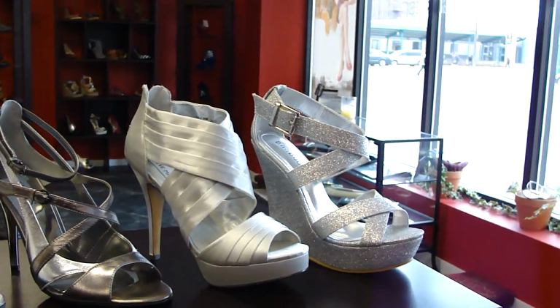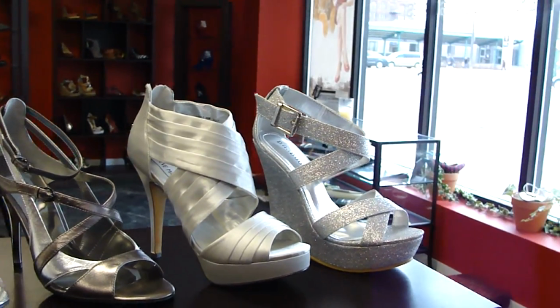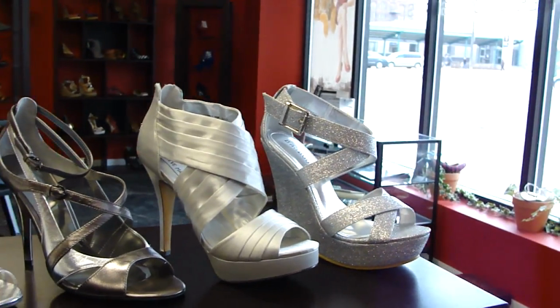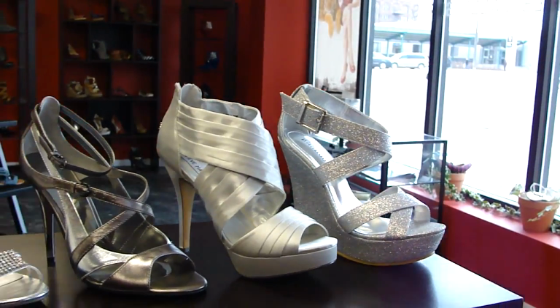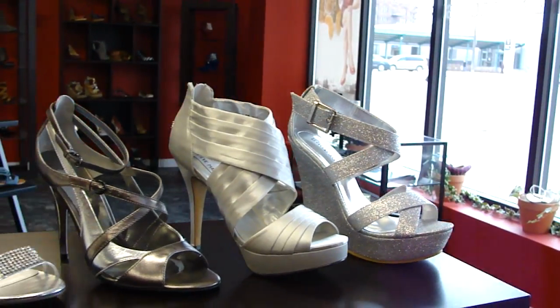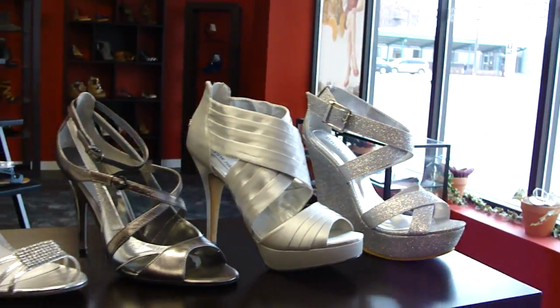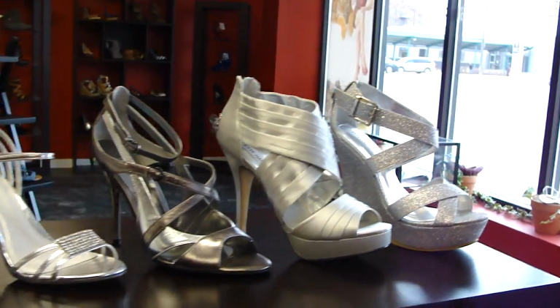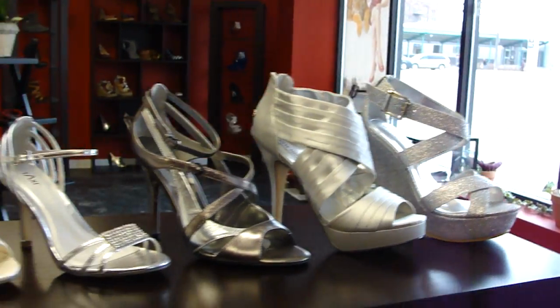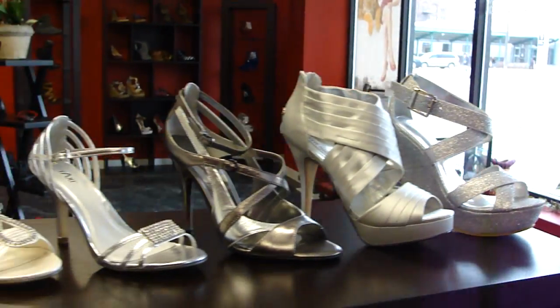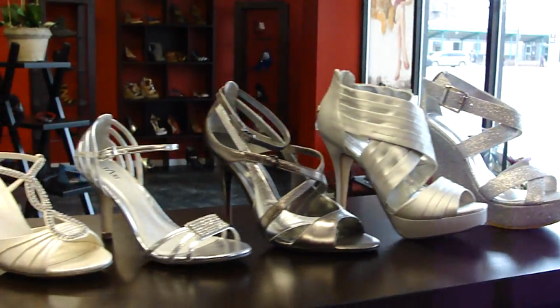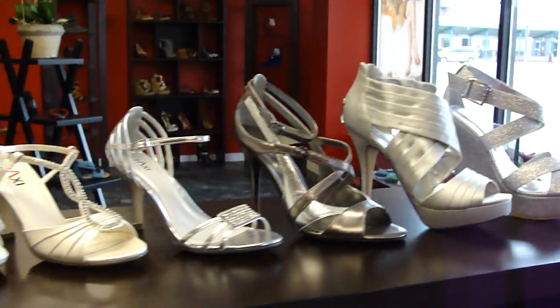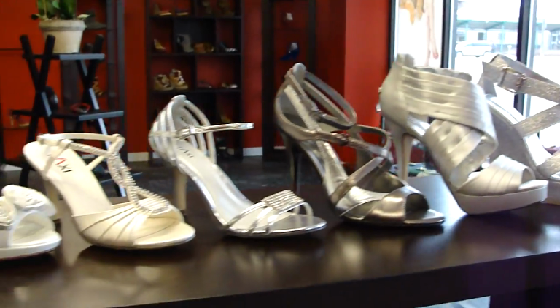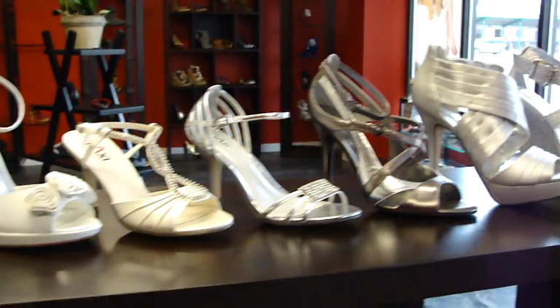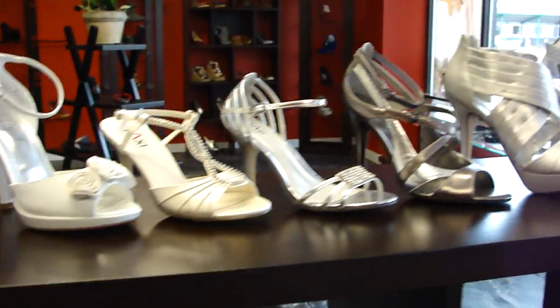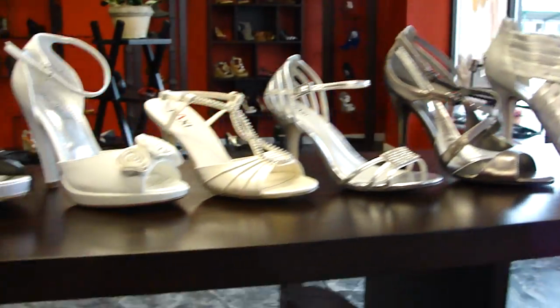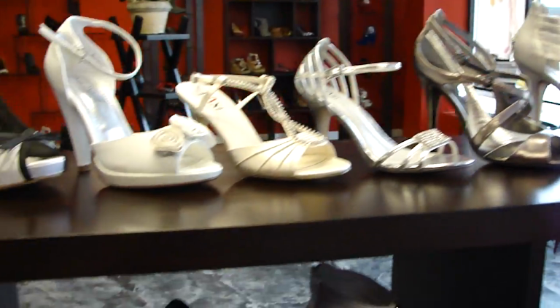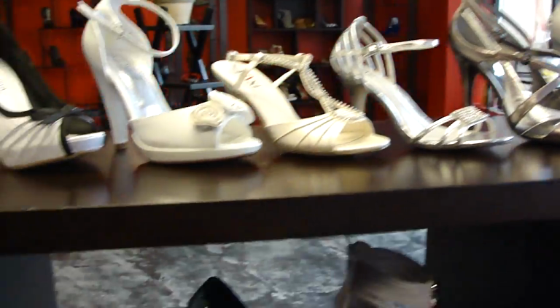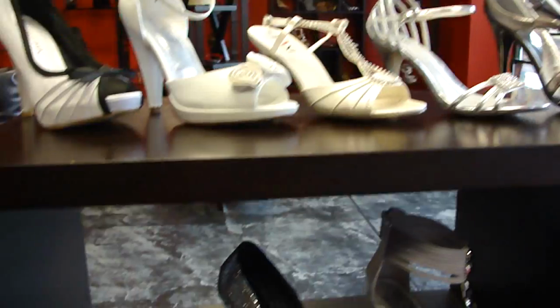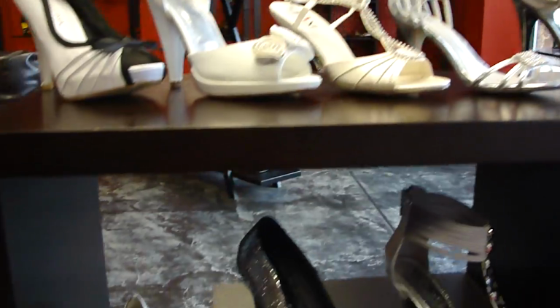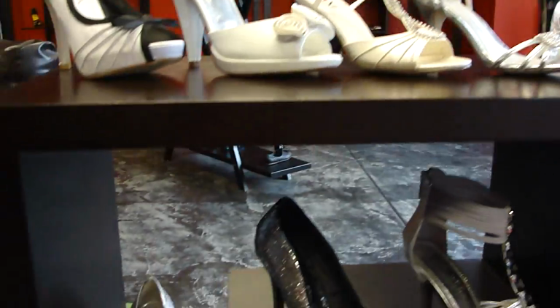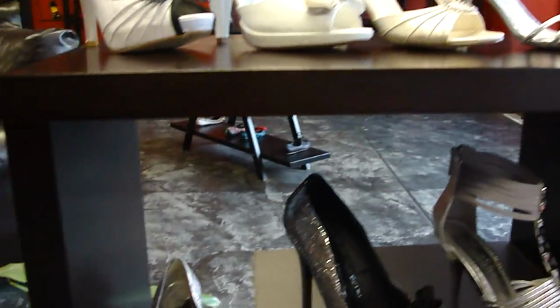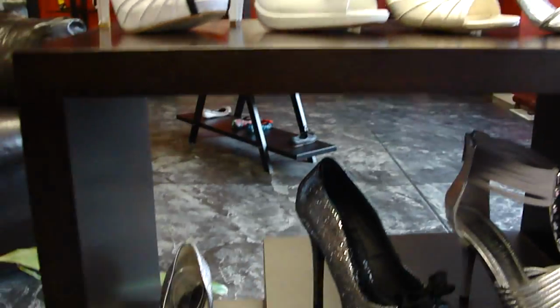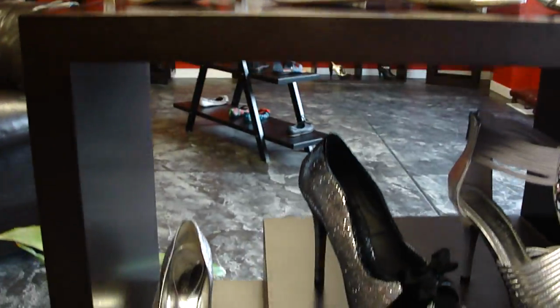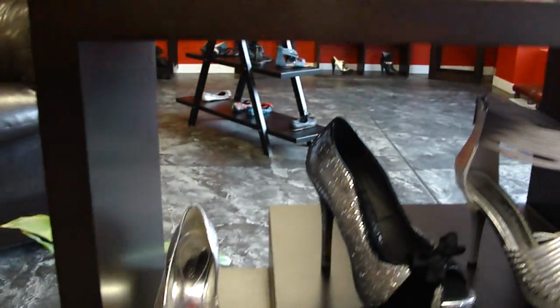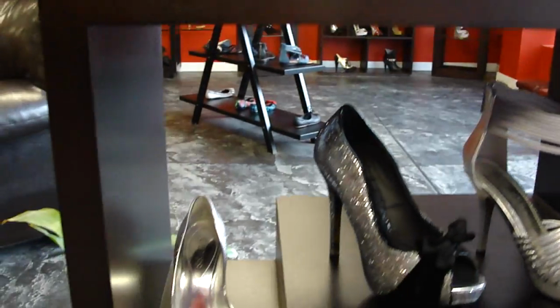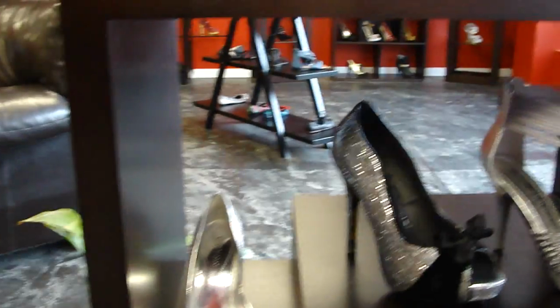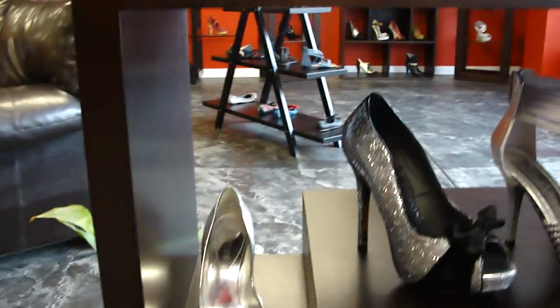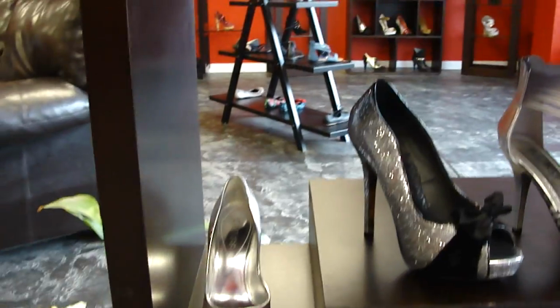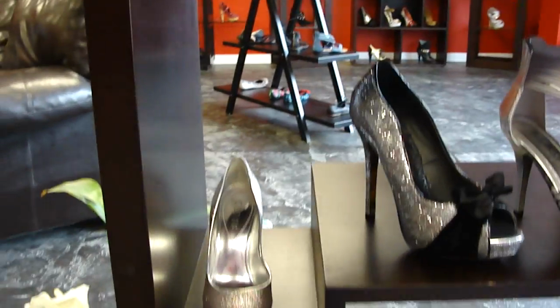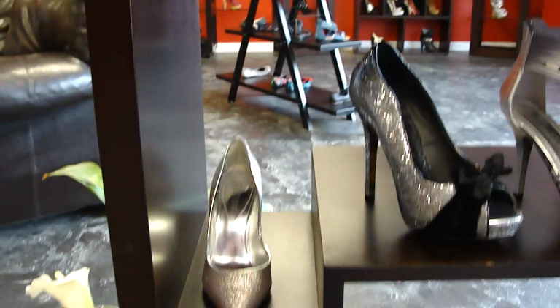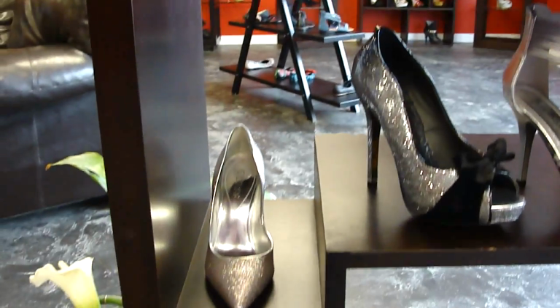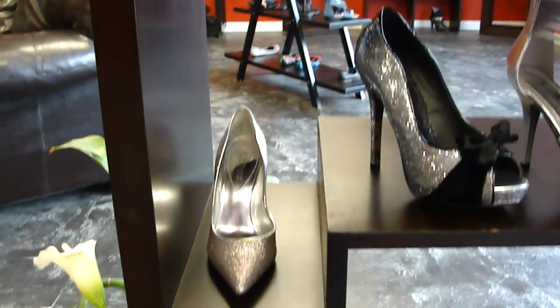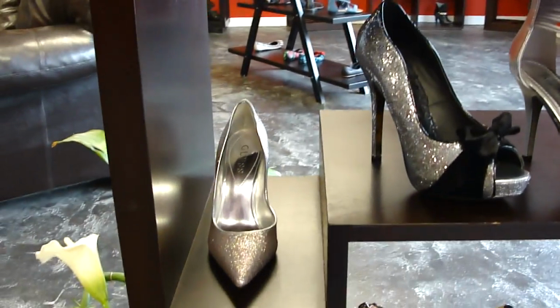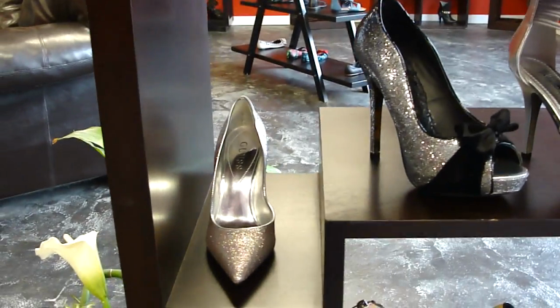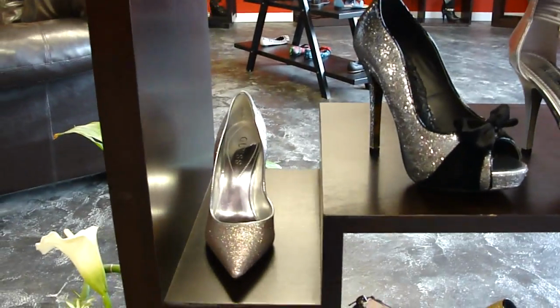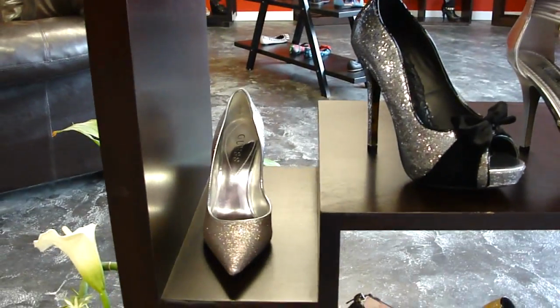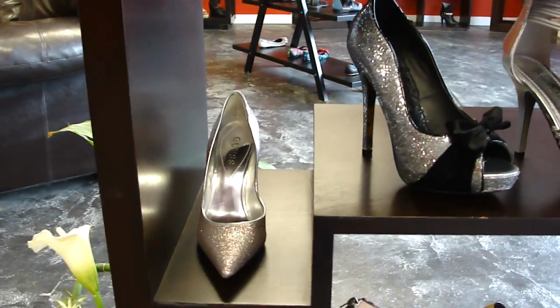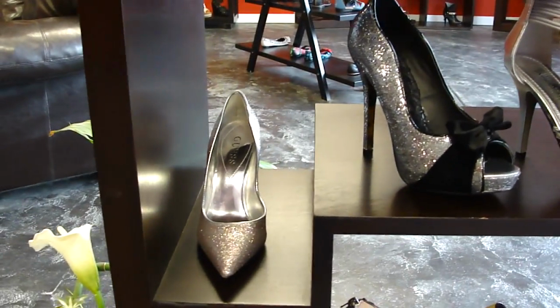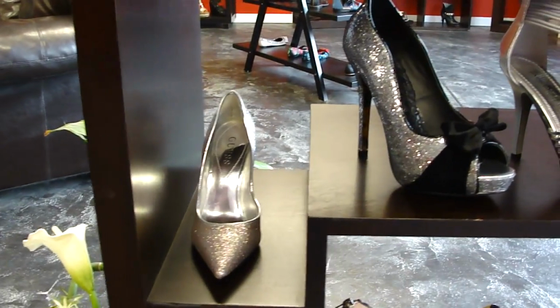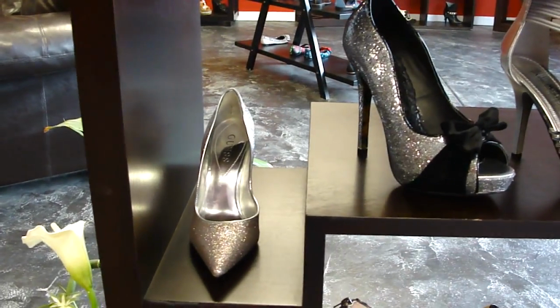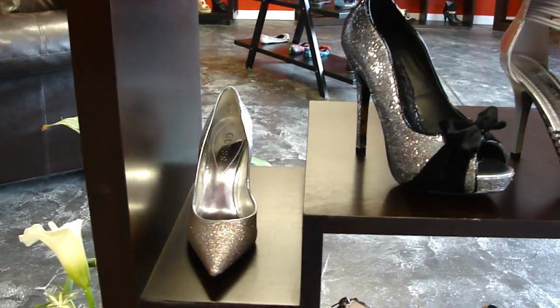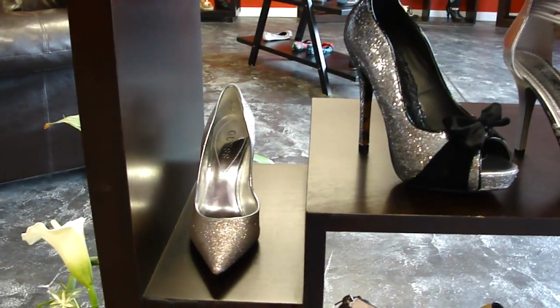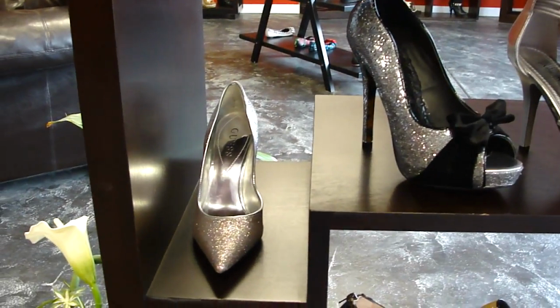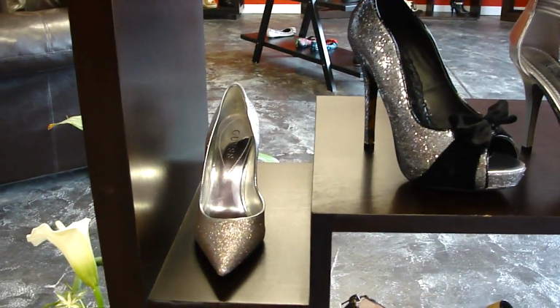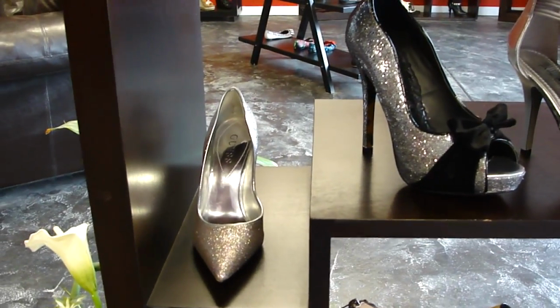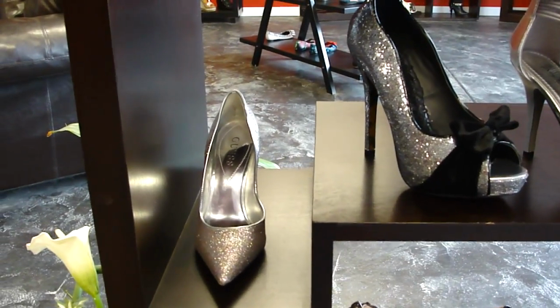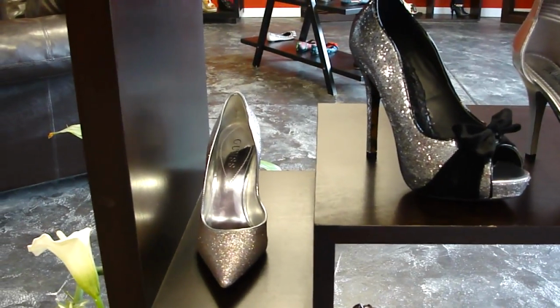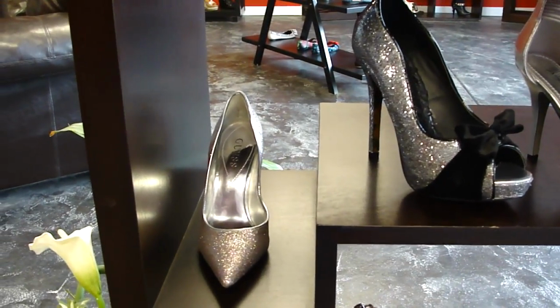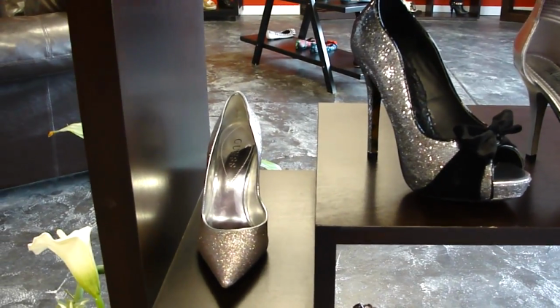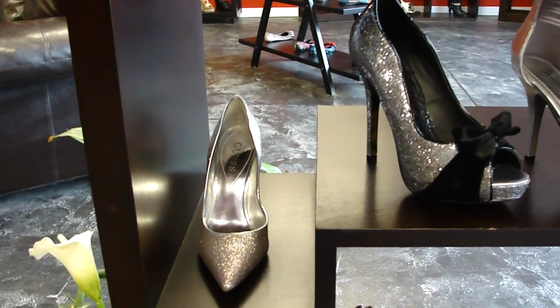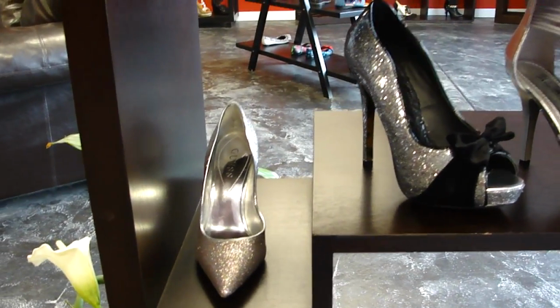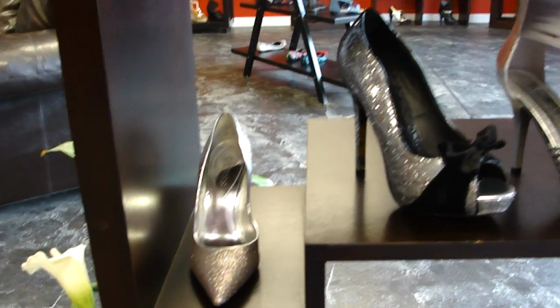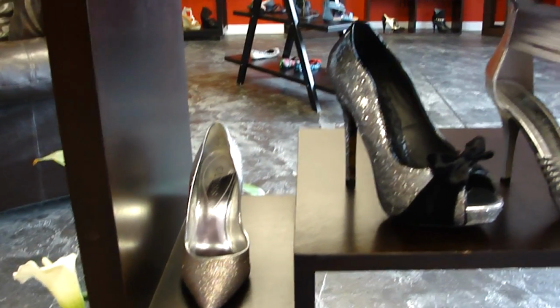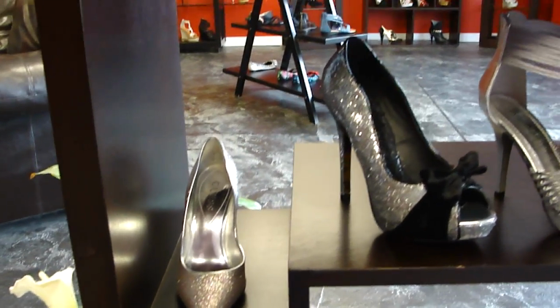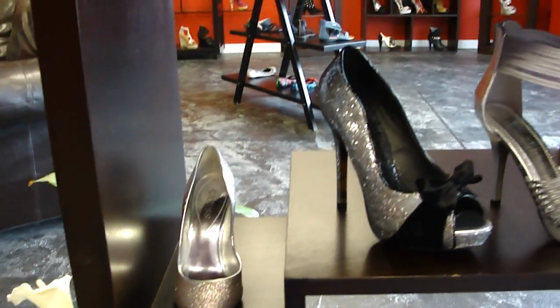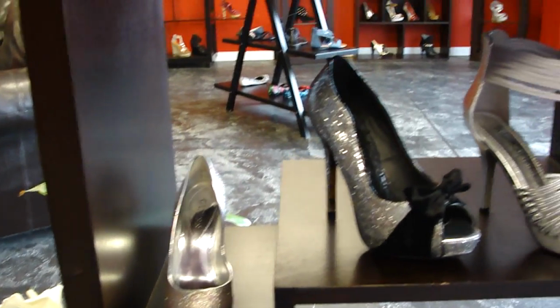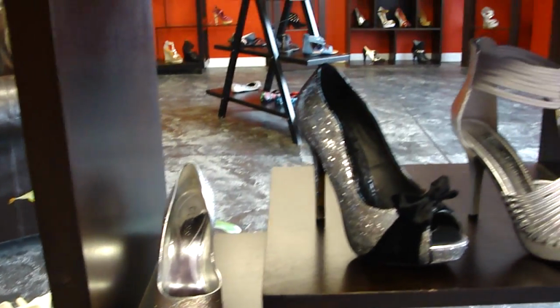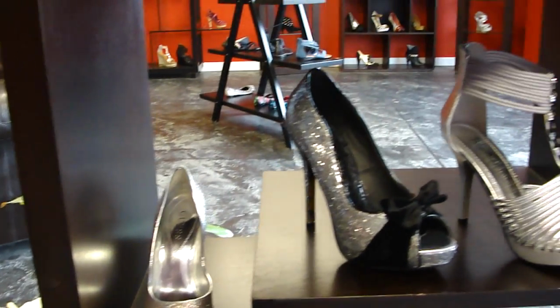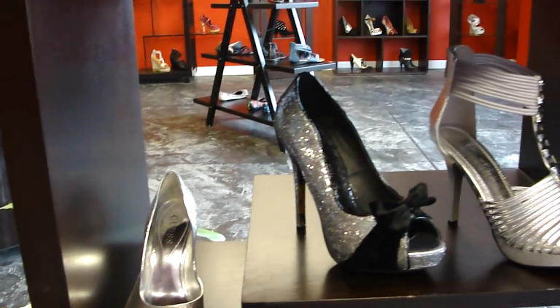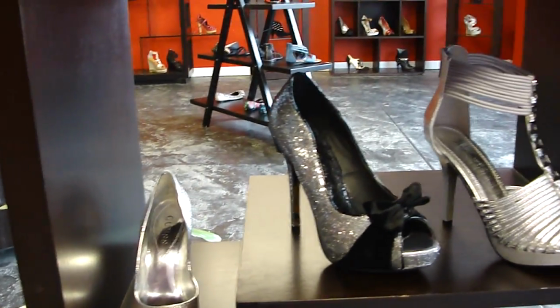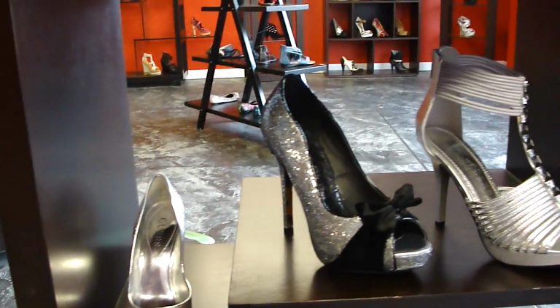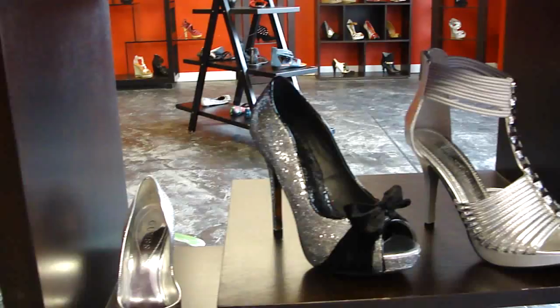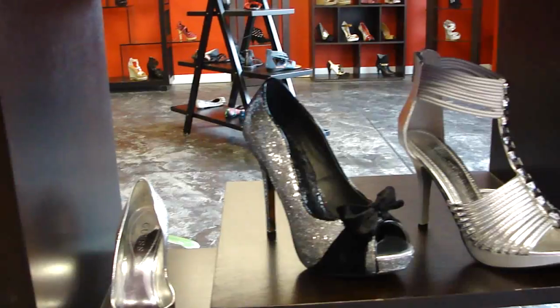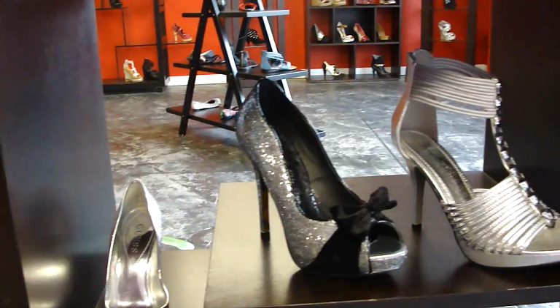Silver this year is huge, so we'll have lots of different silvers. We even have pointy toe, peep toe.